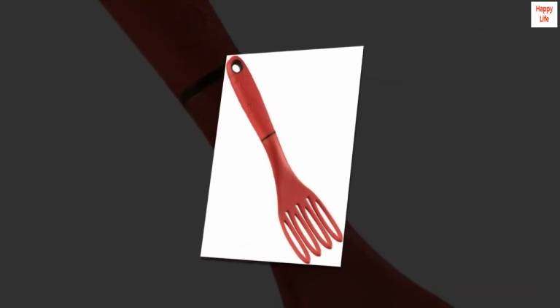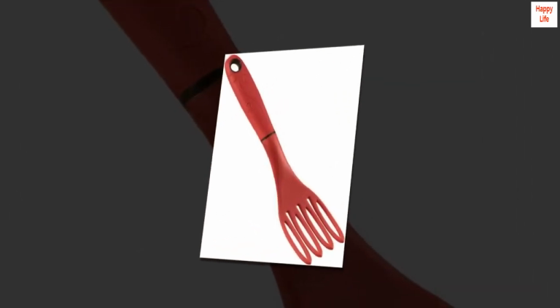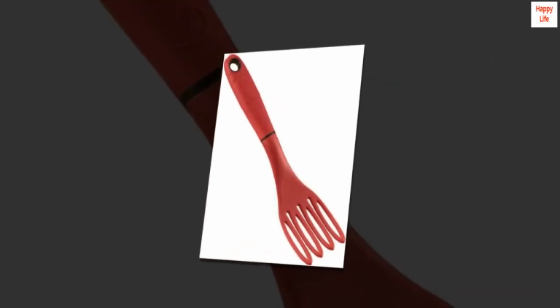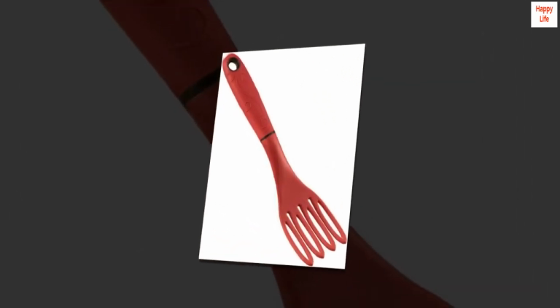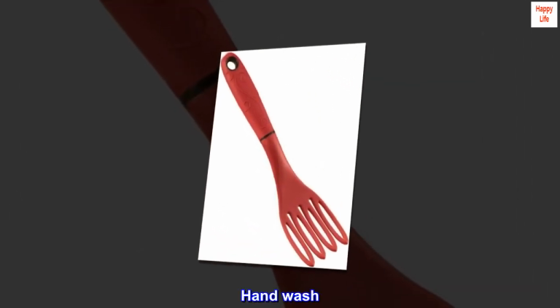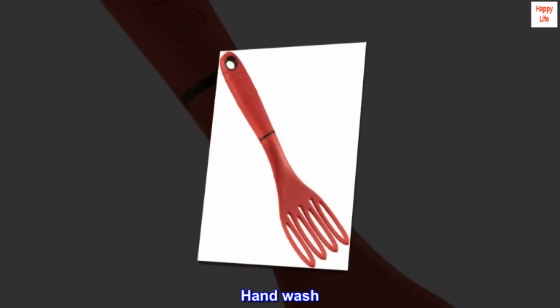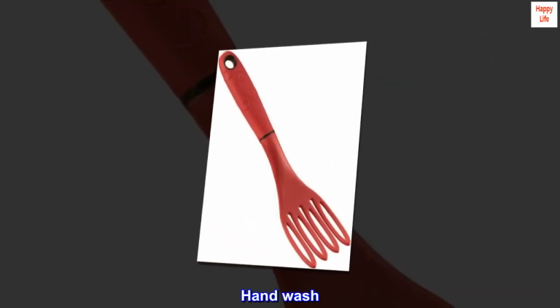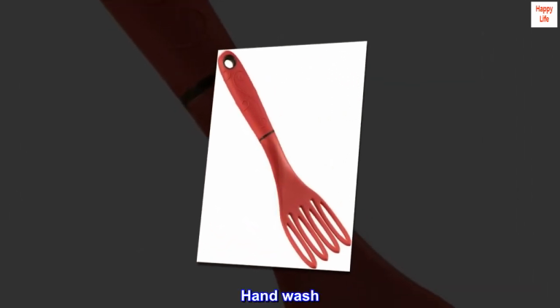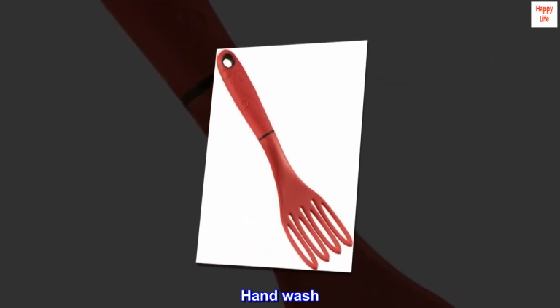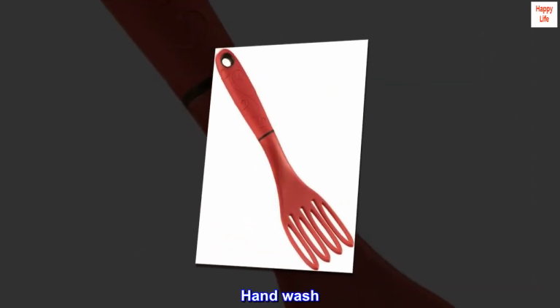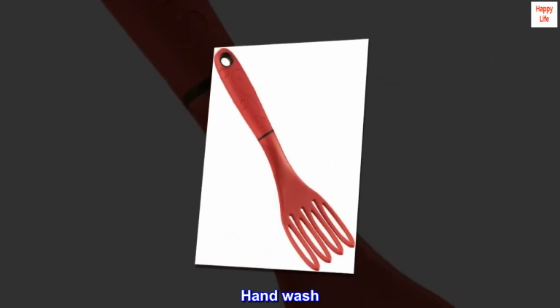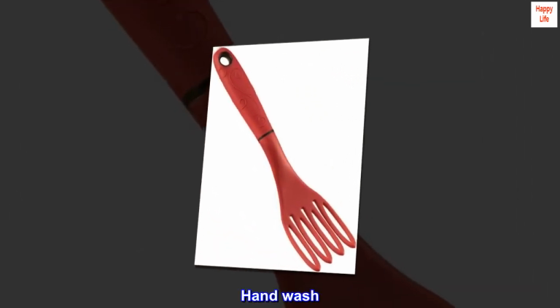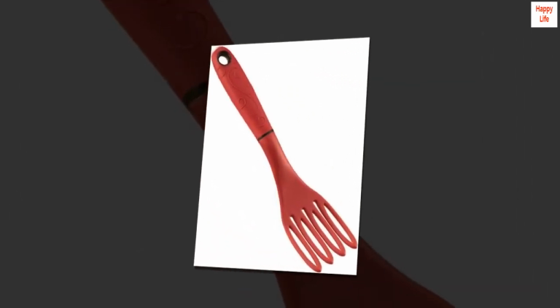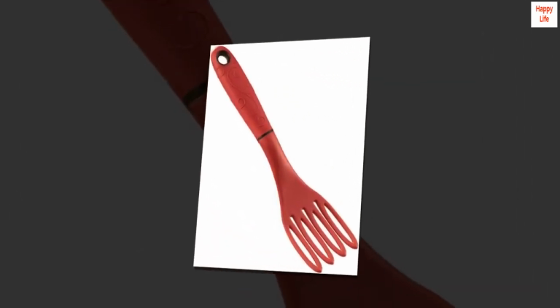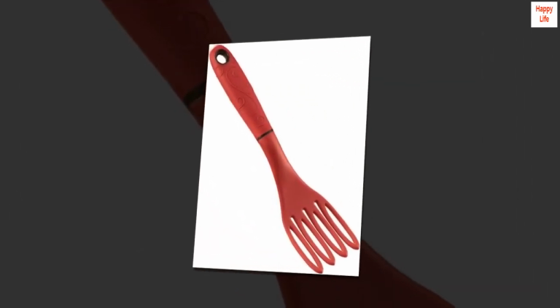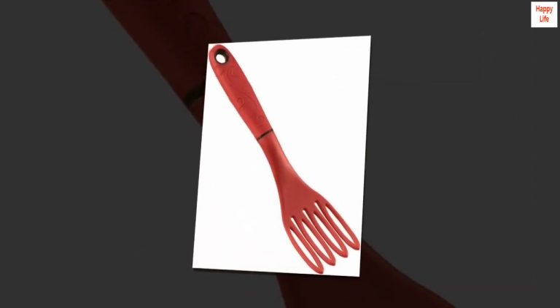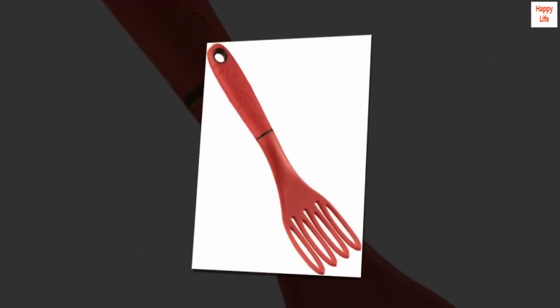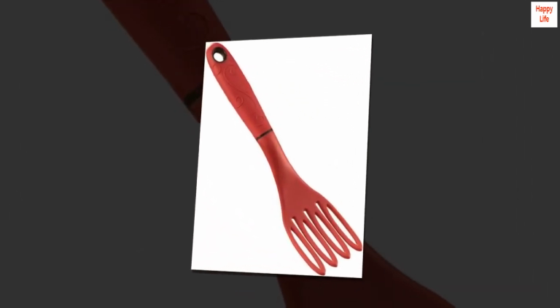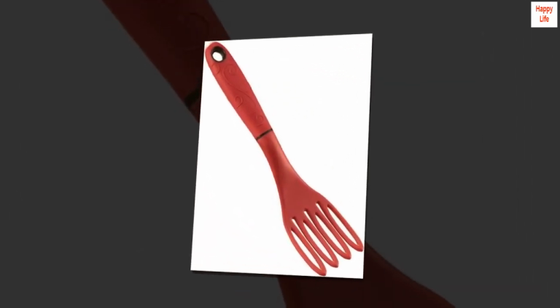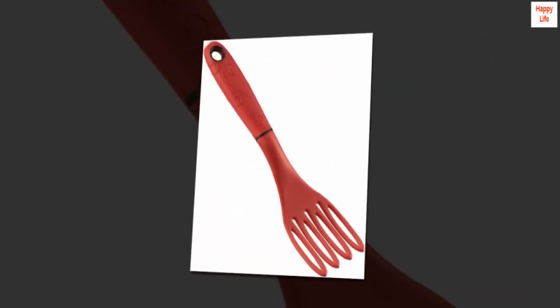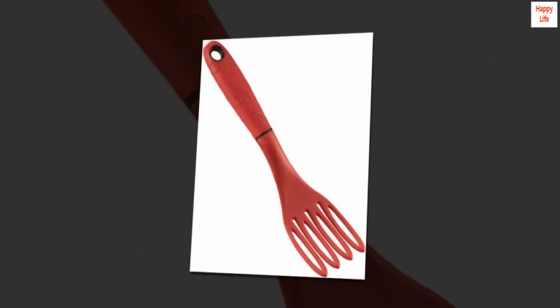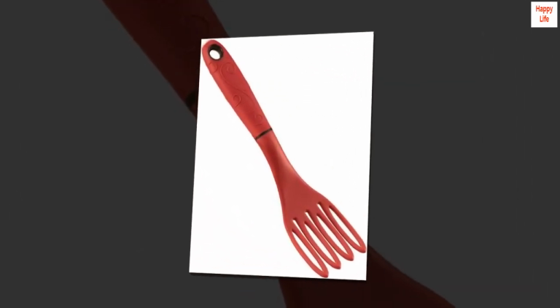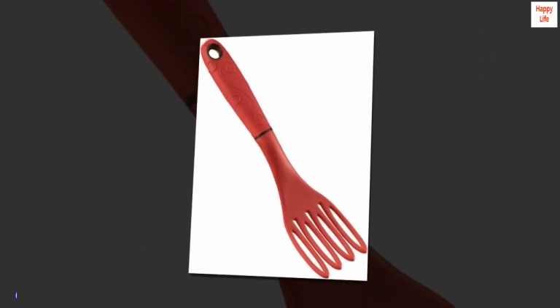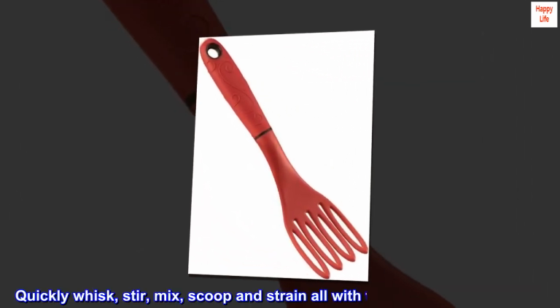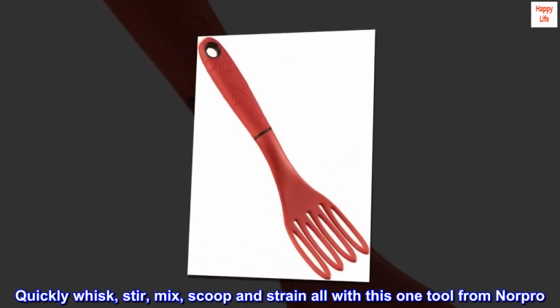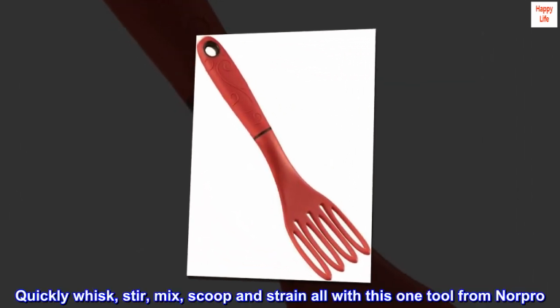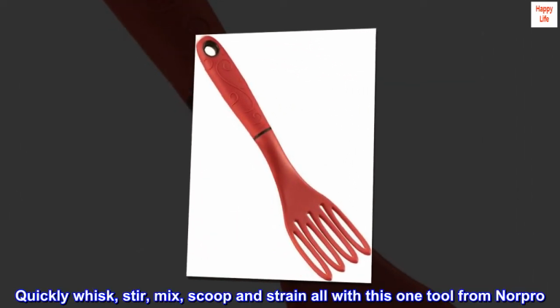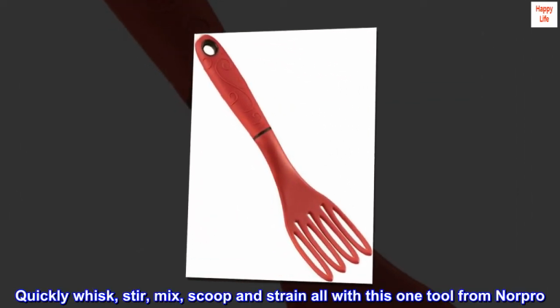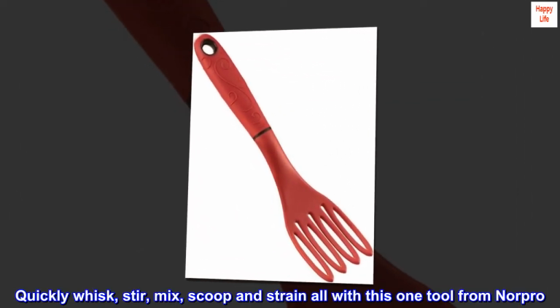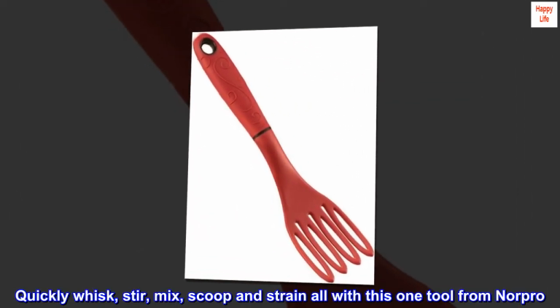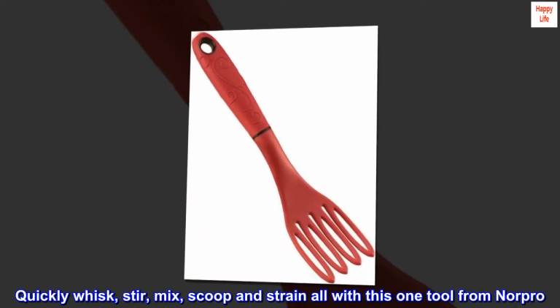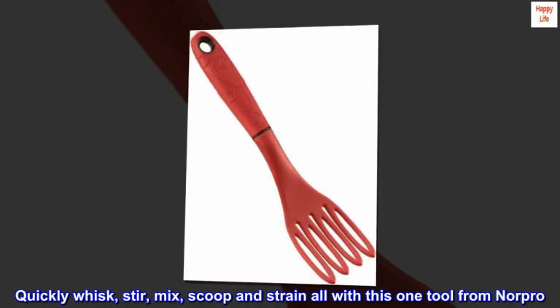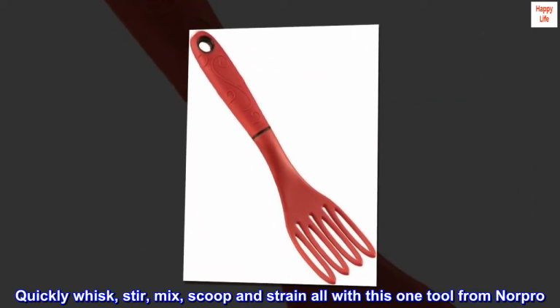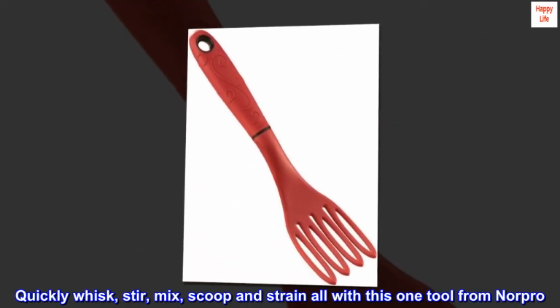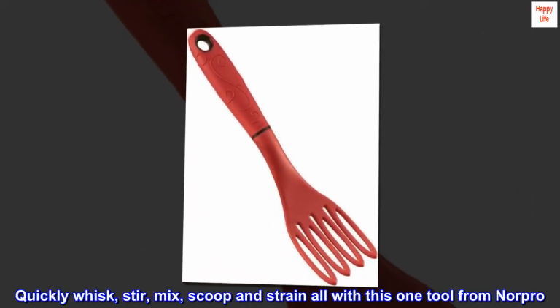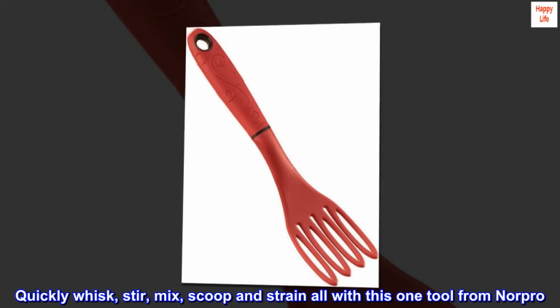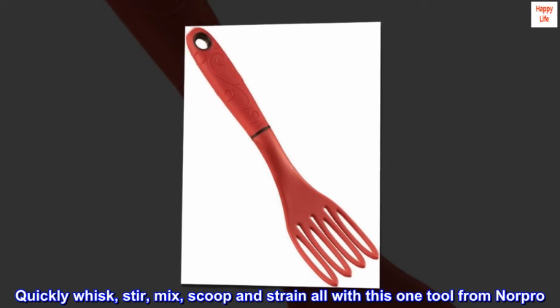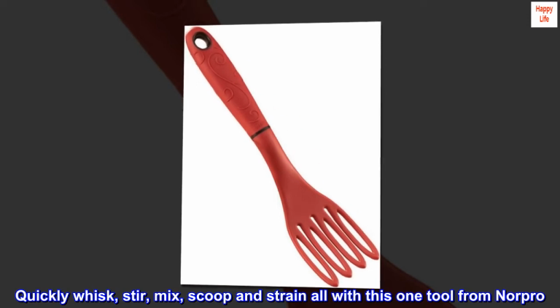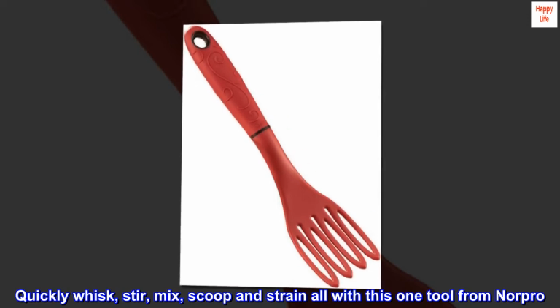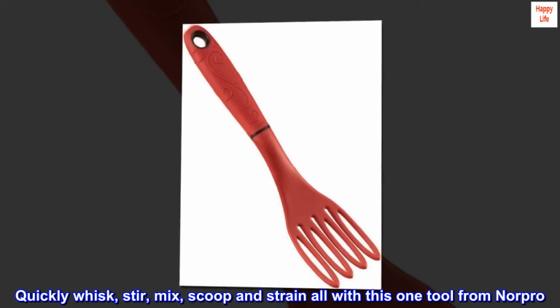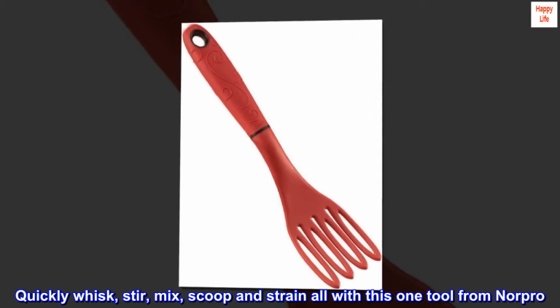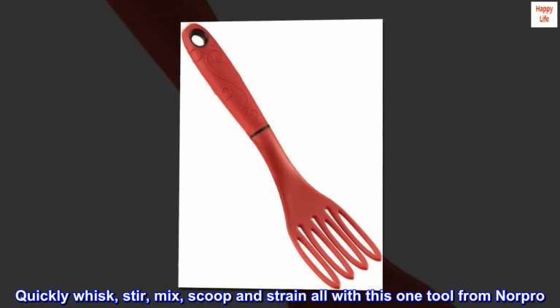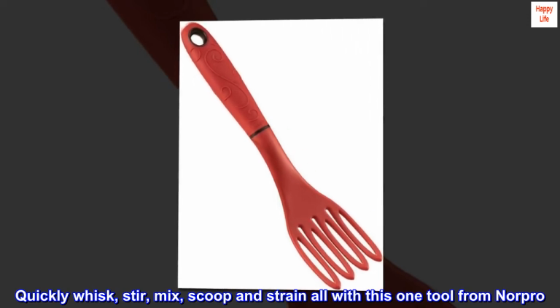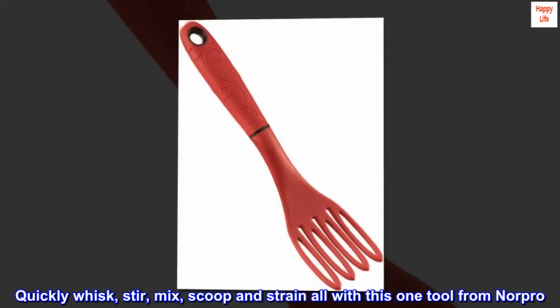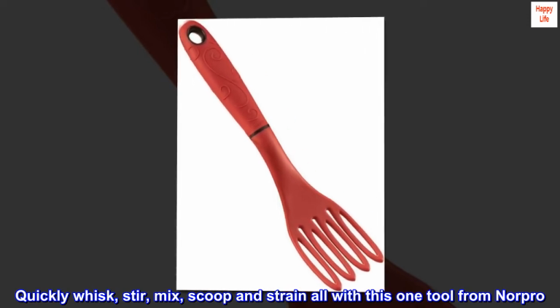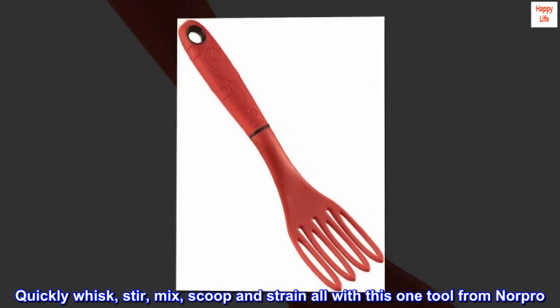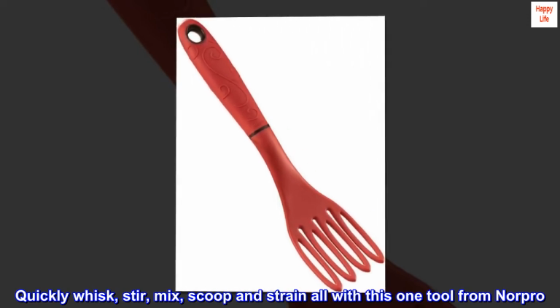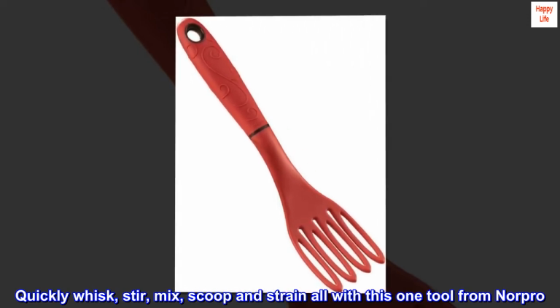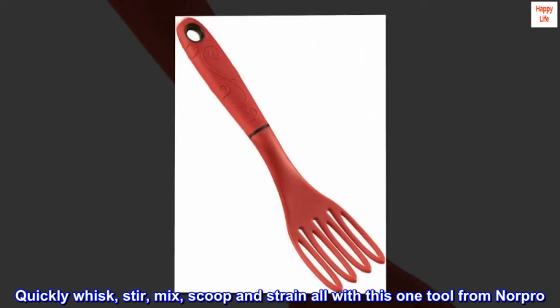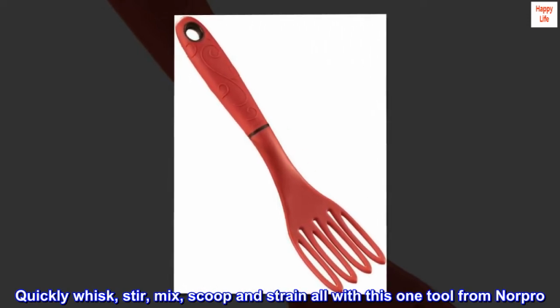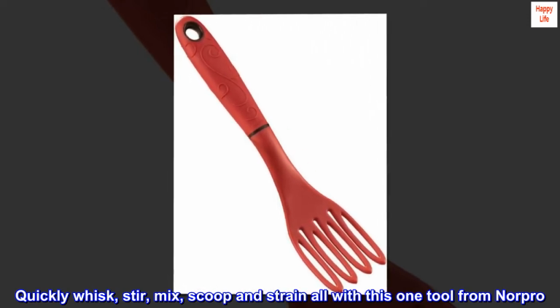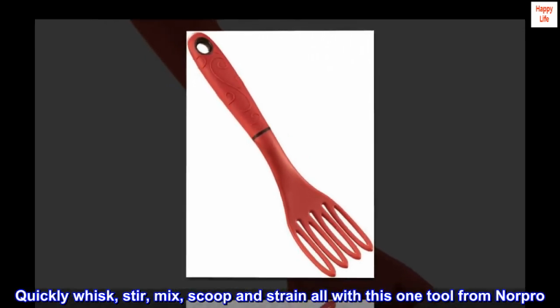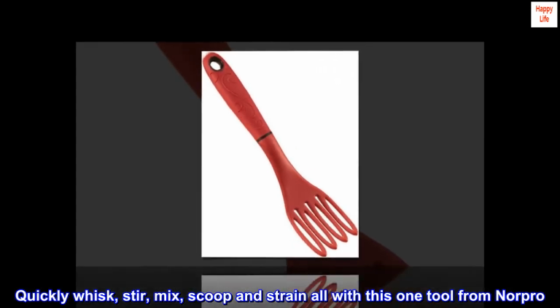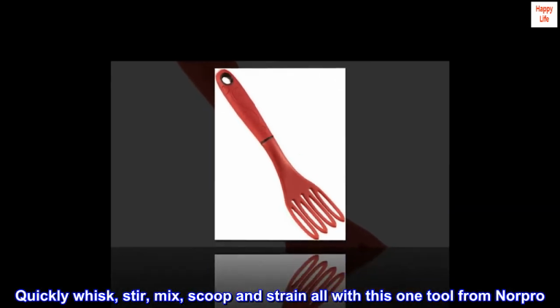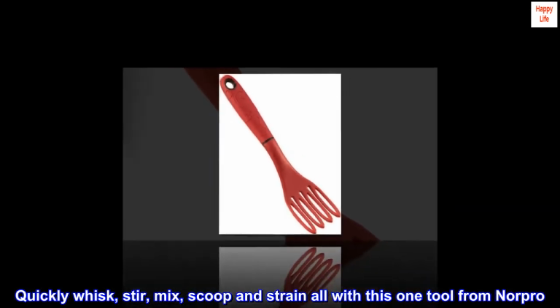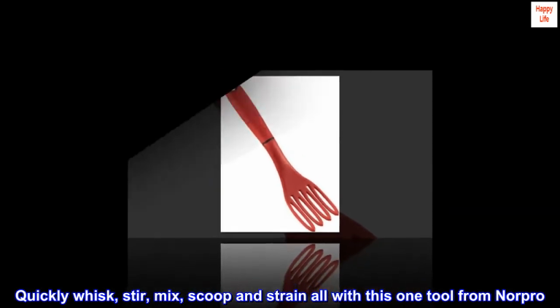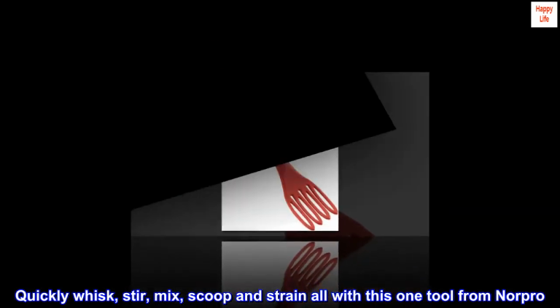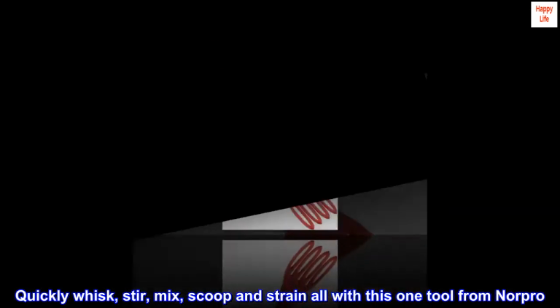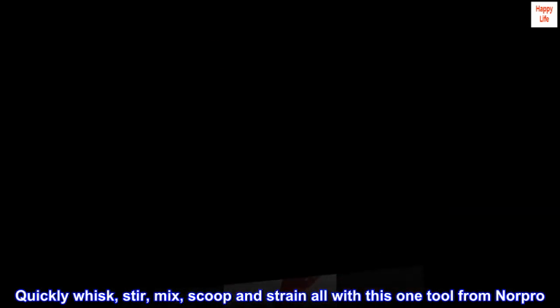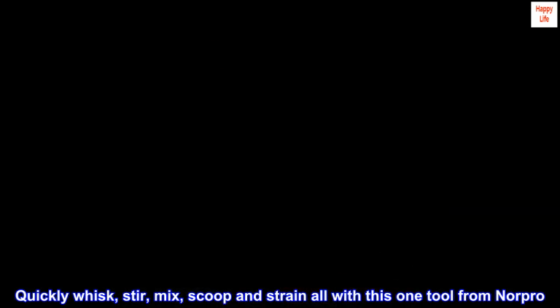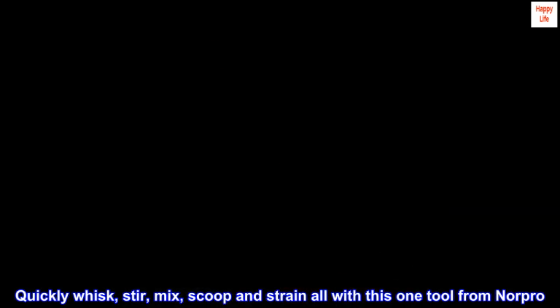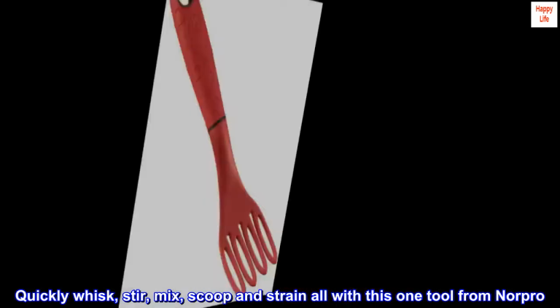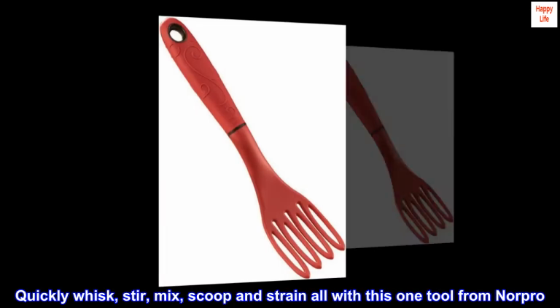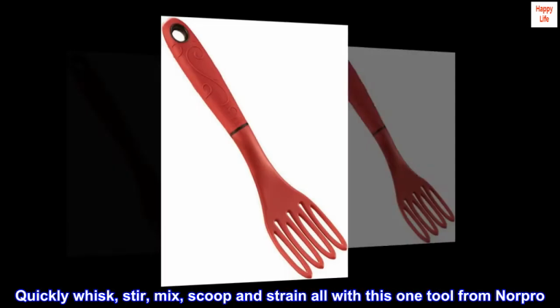Hand wash. Quickly whisk, stir, mix, scoop and strain — all with this one tool from Norpro.